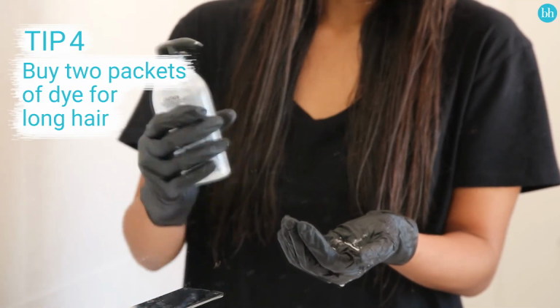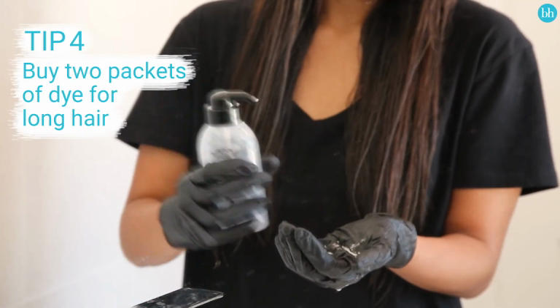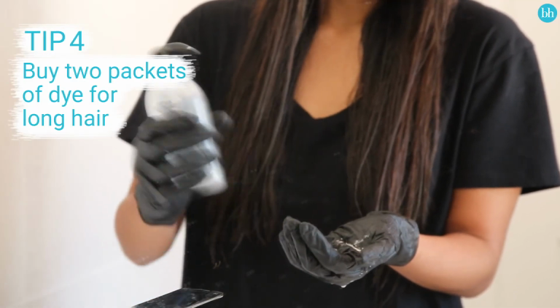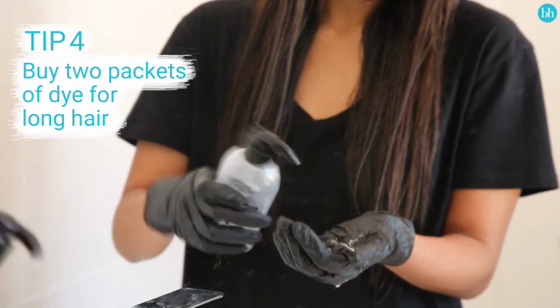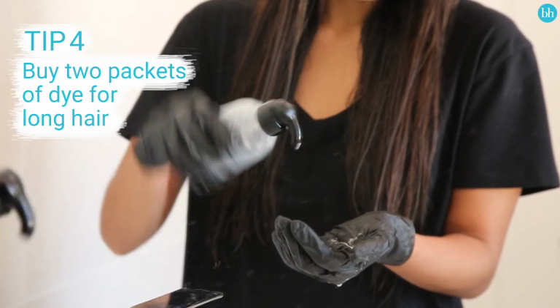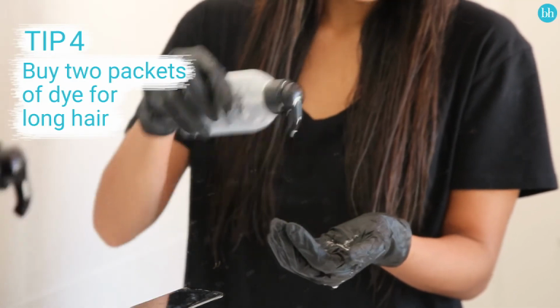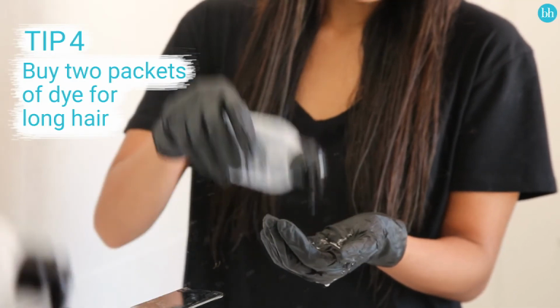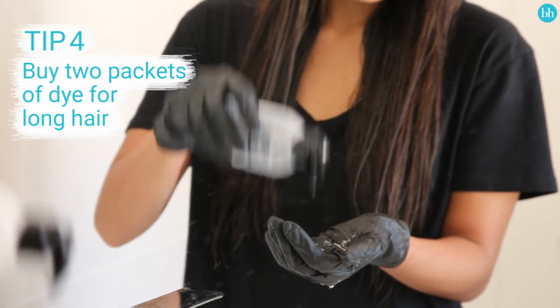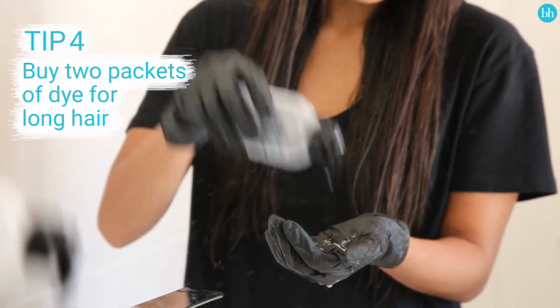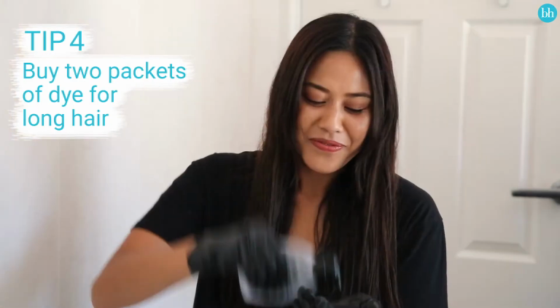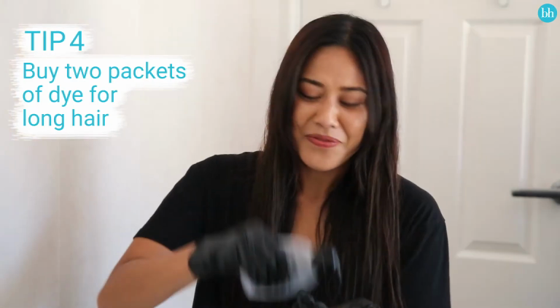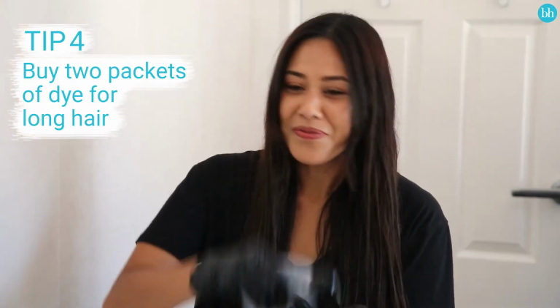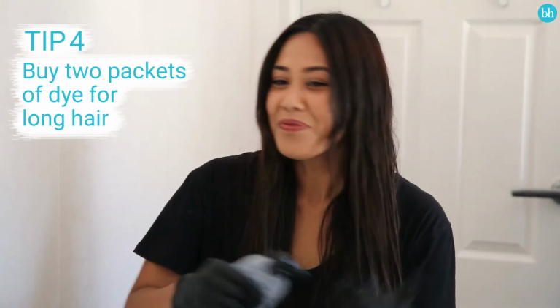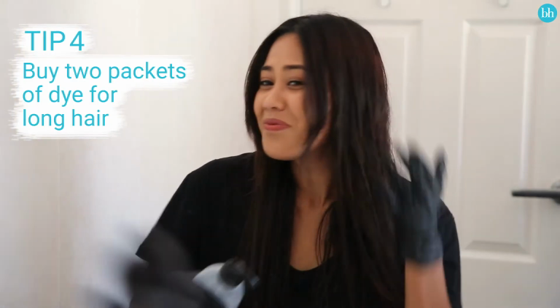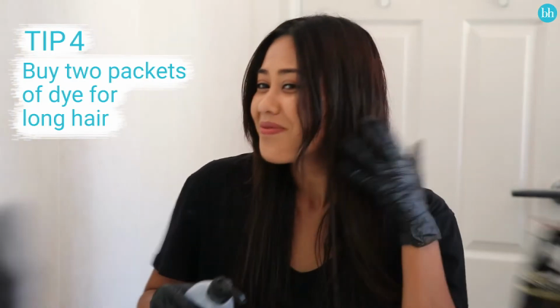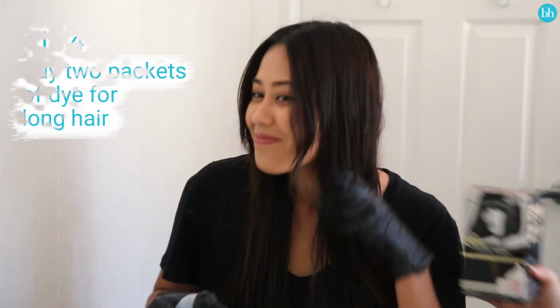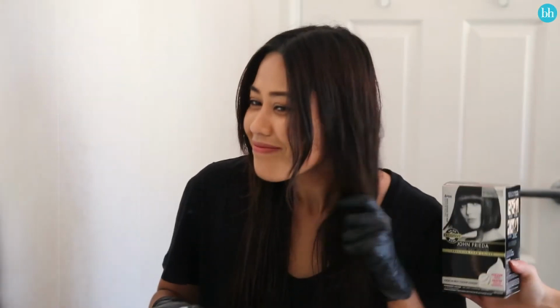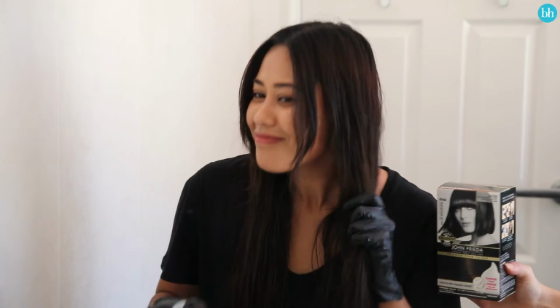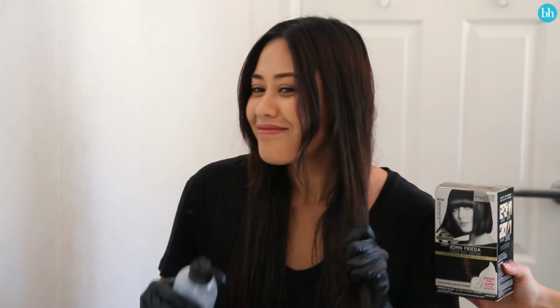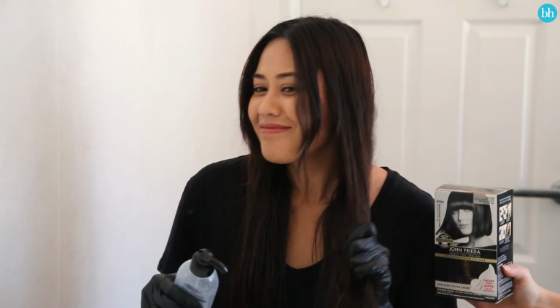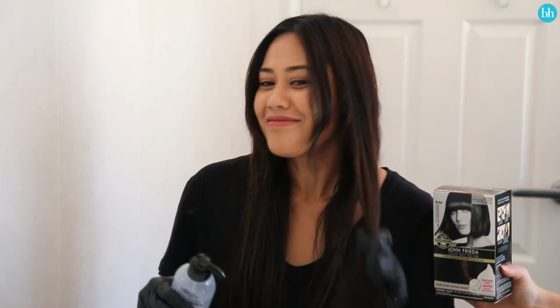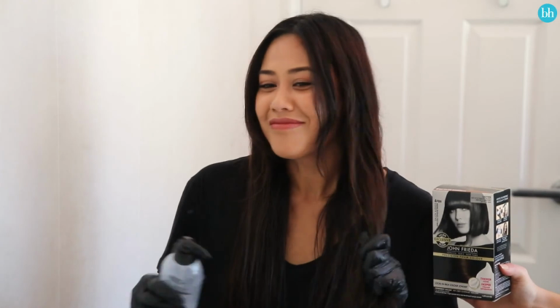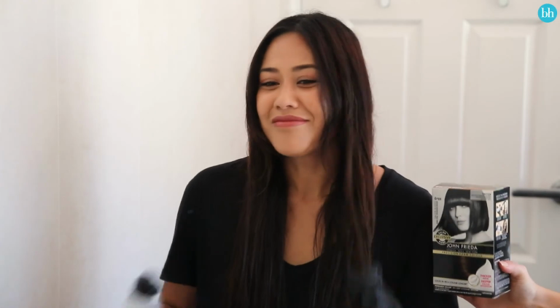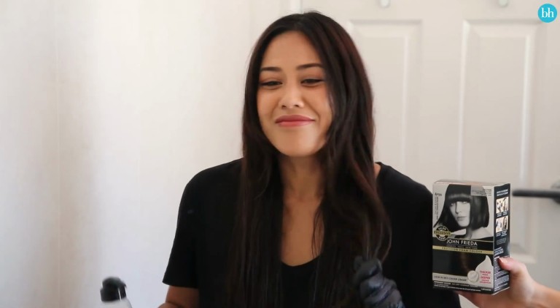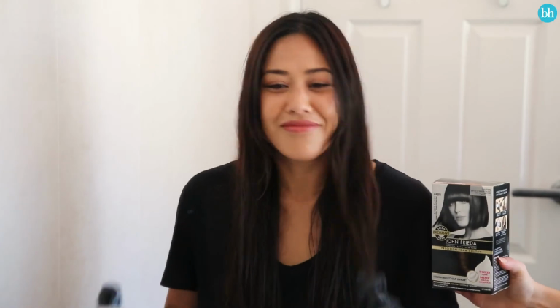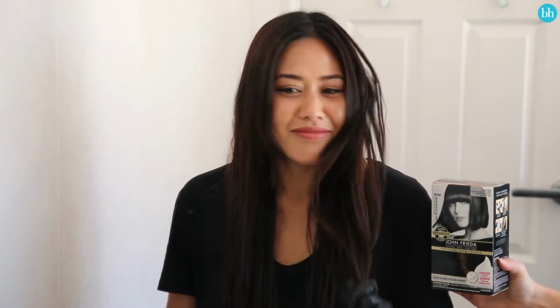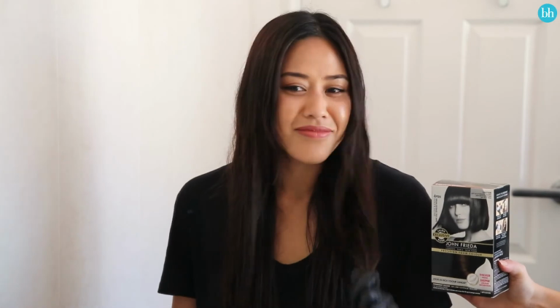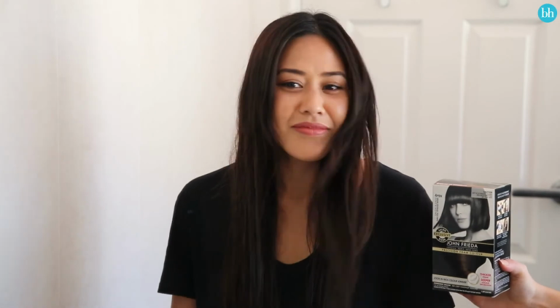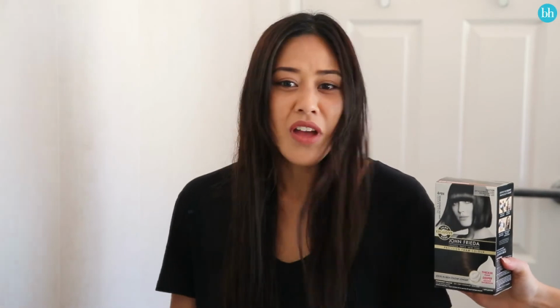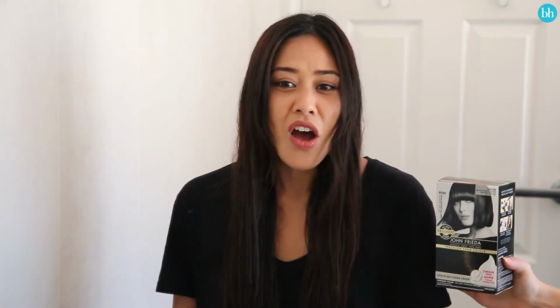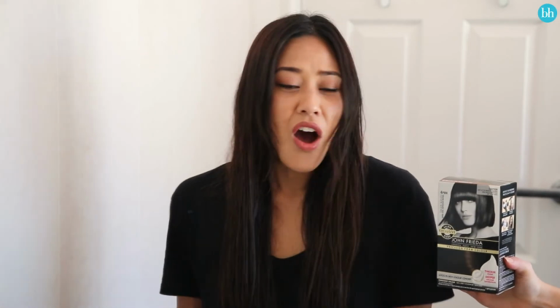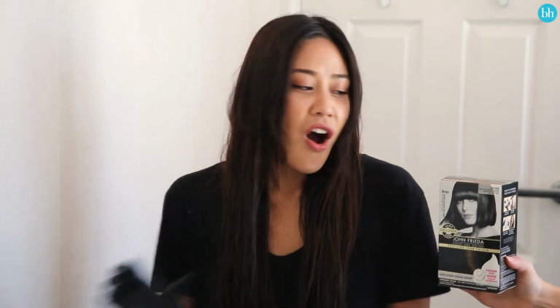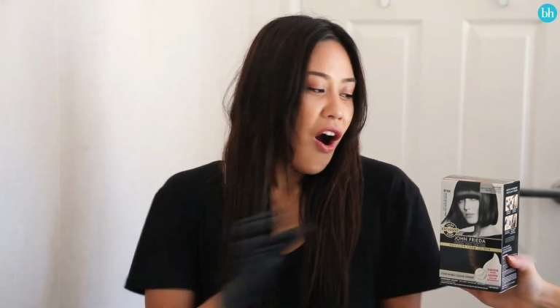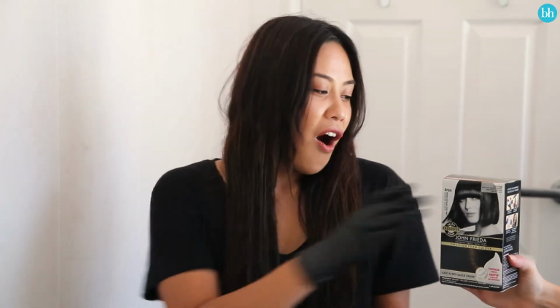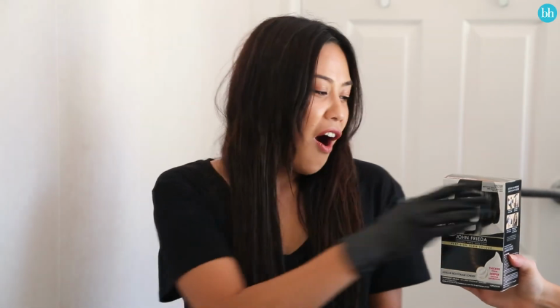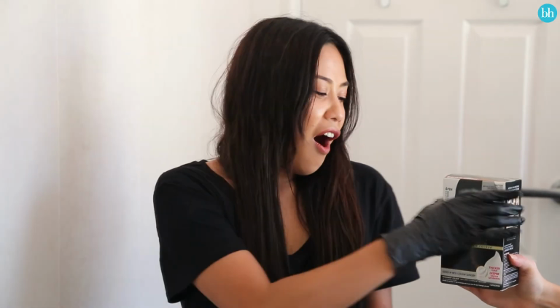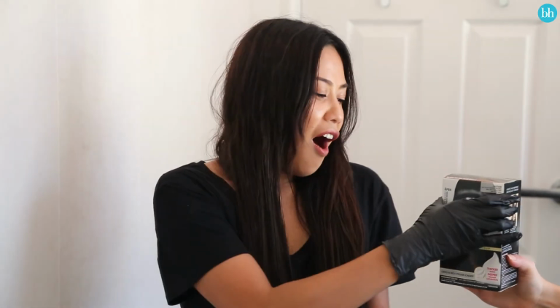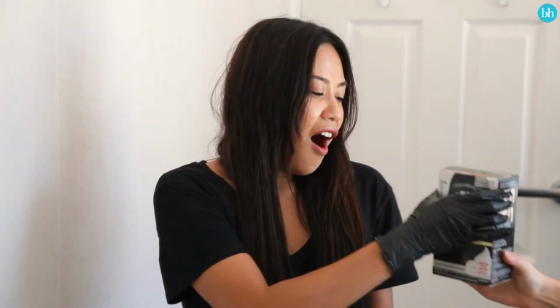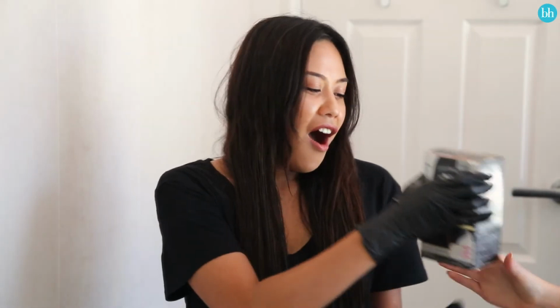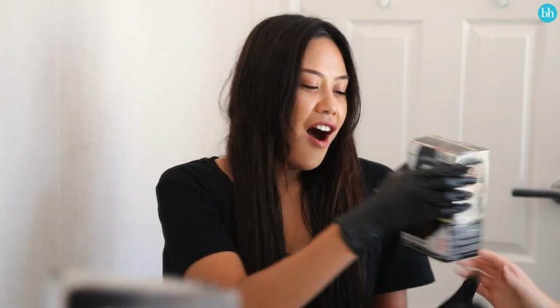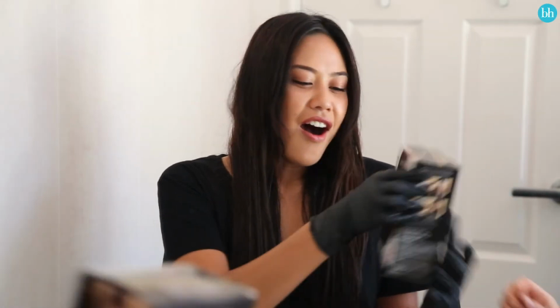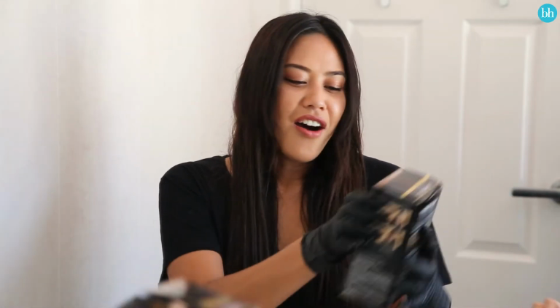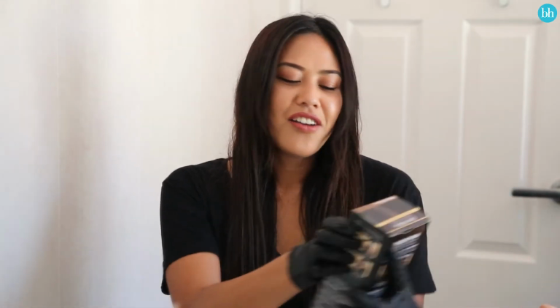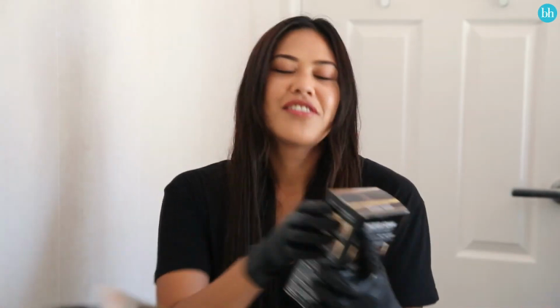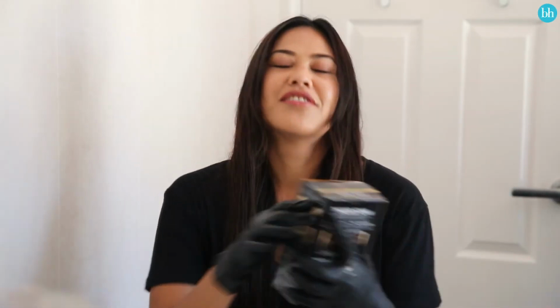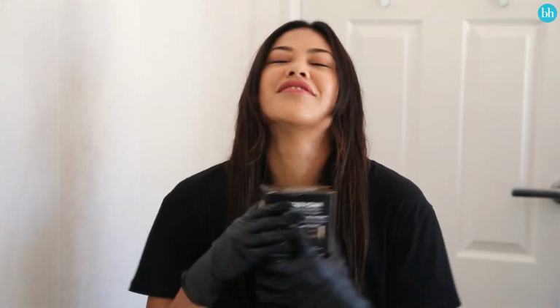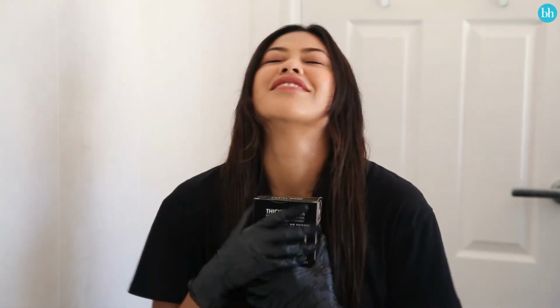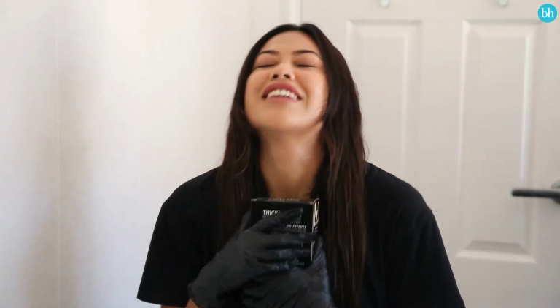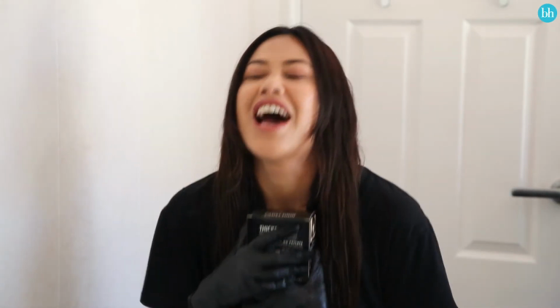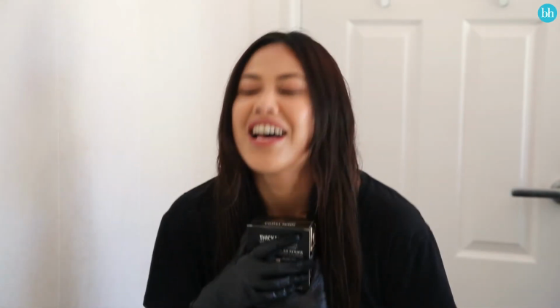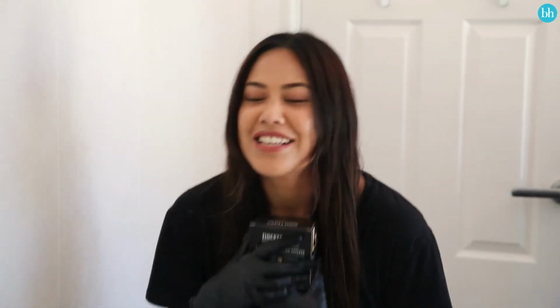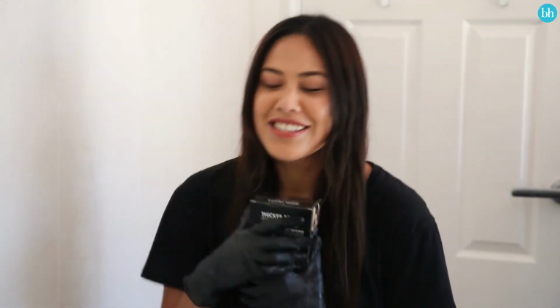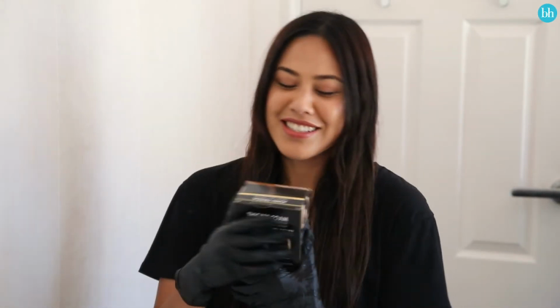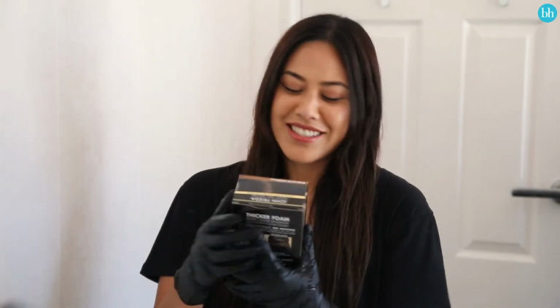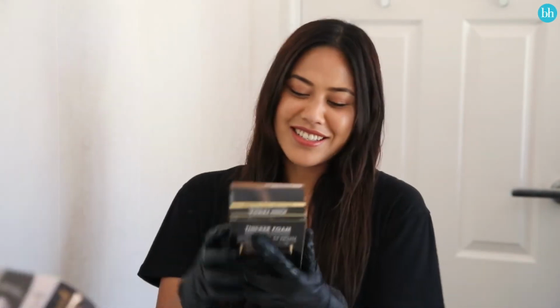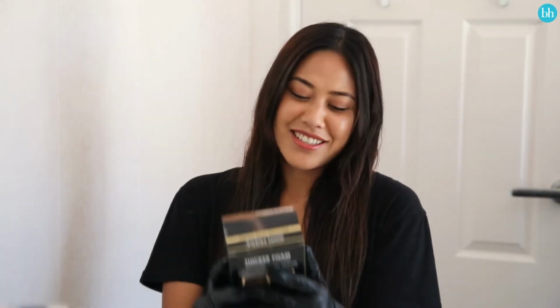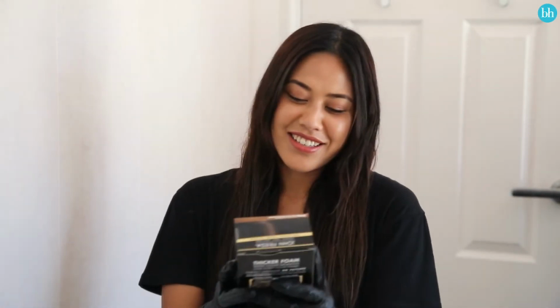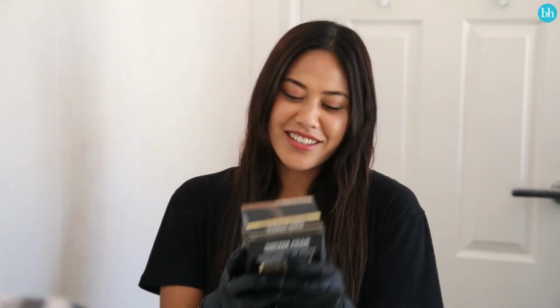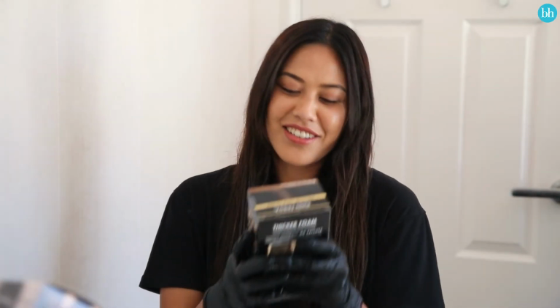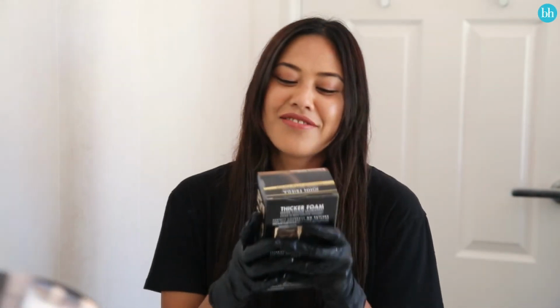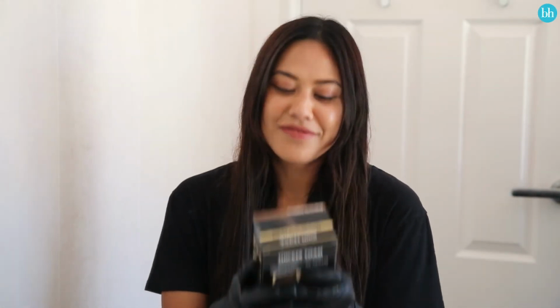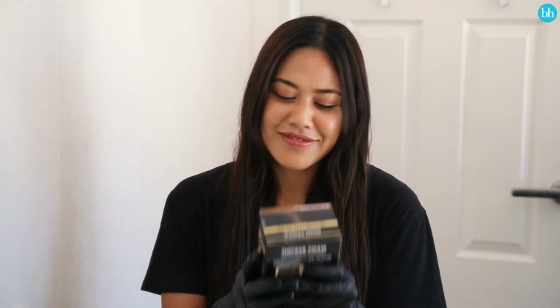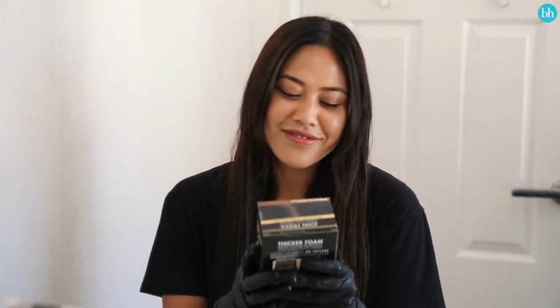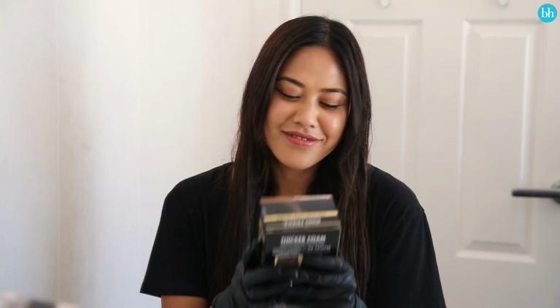If you have thick, long hair, always buy two packets of hair dye. Better to be safe than to be sorry.